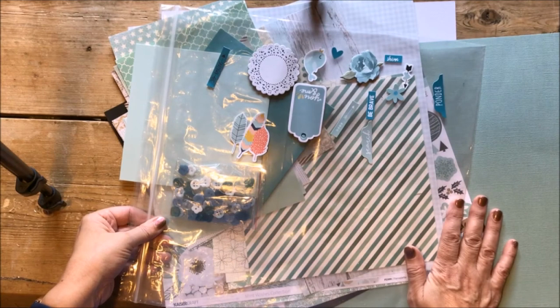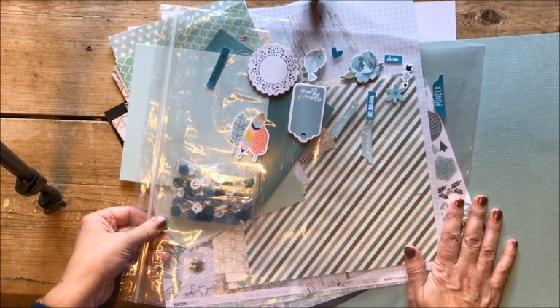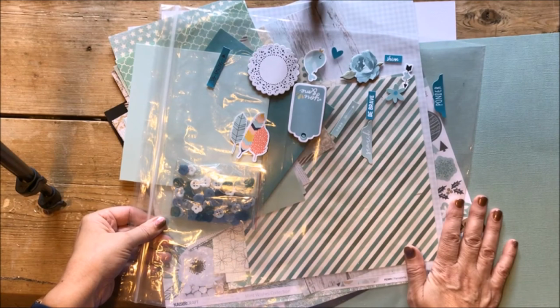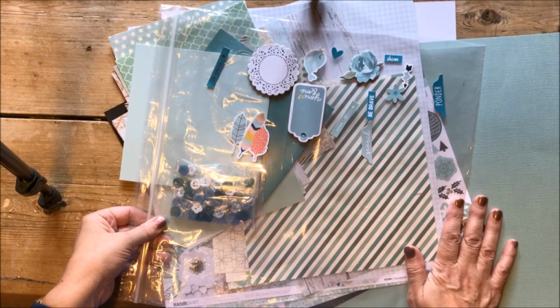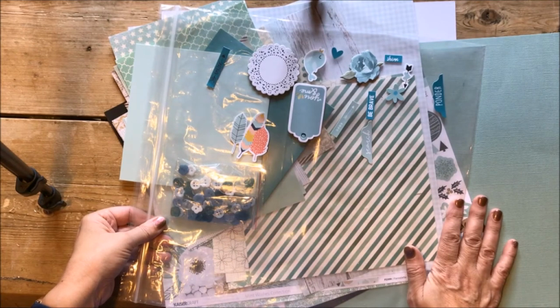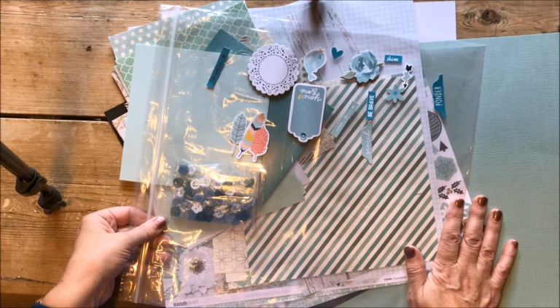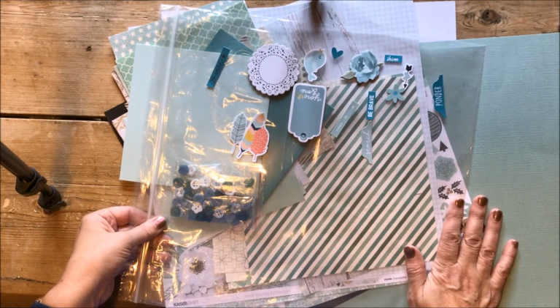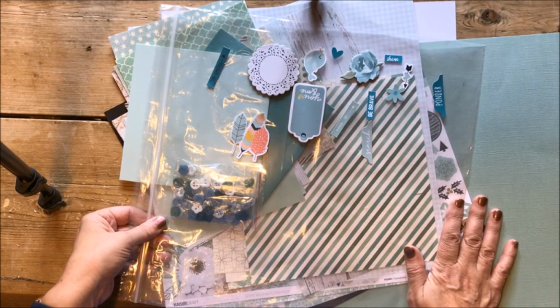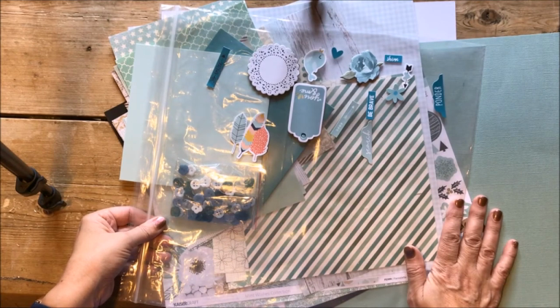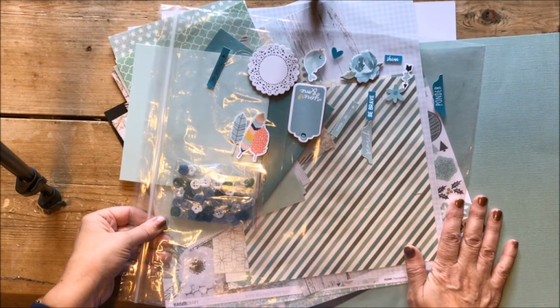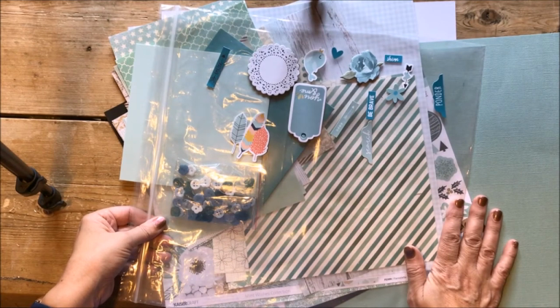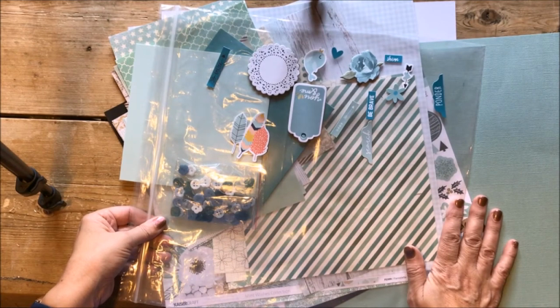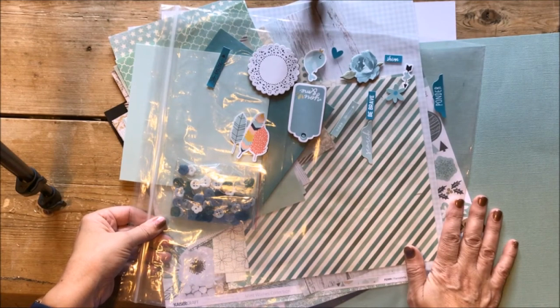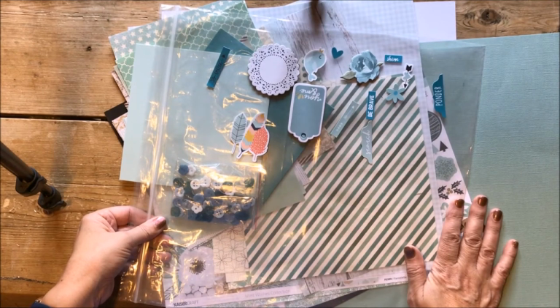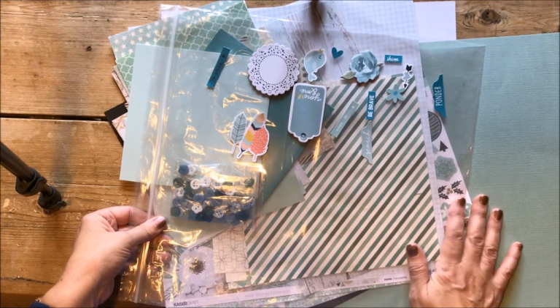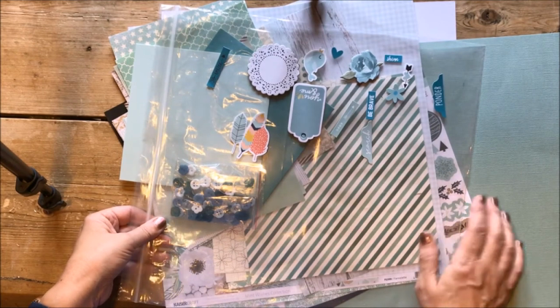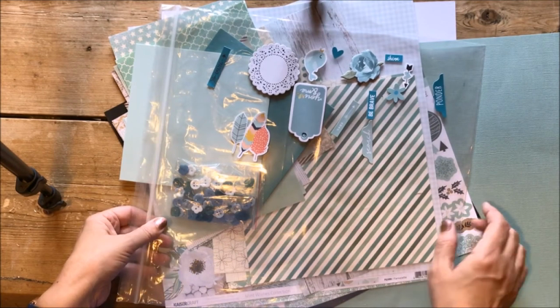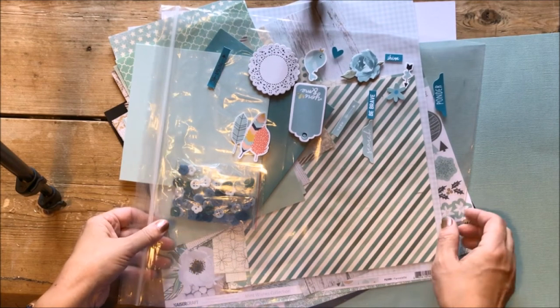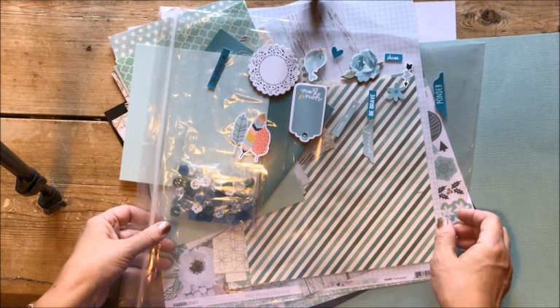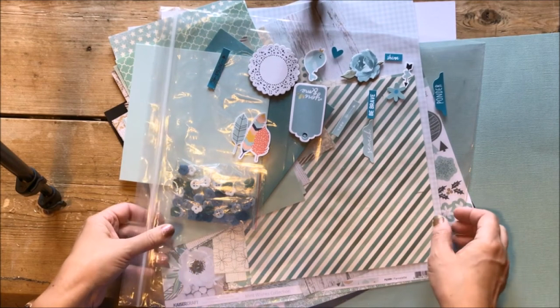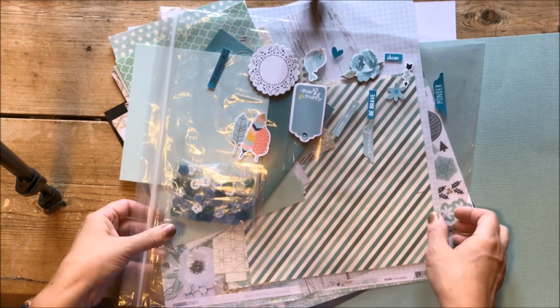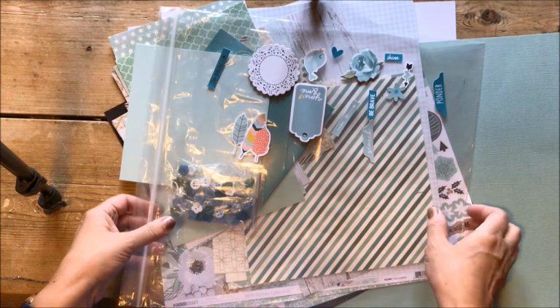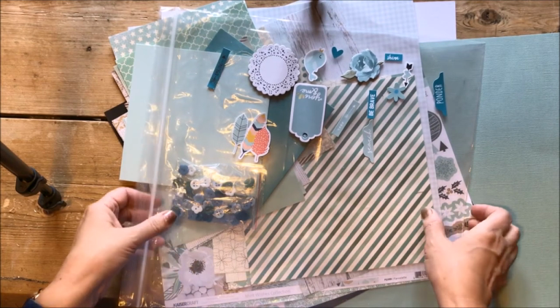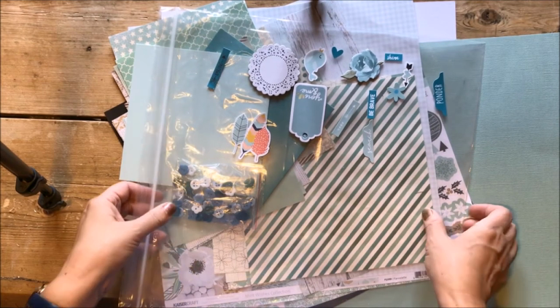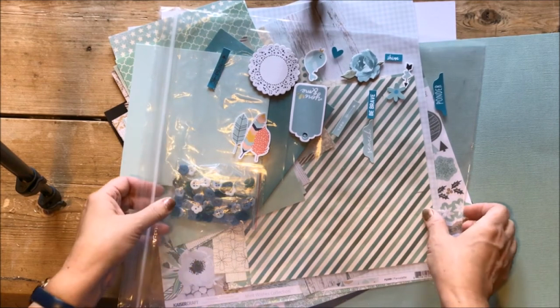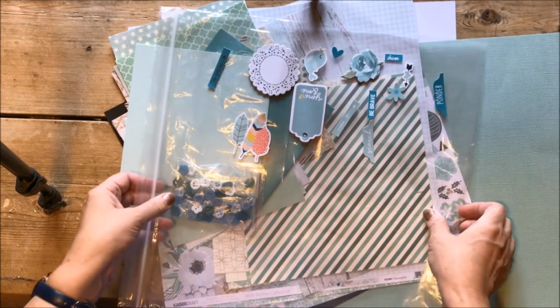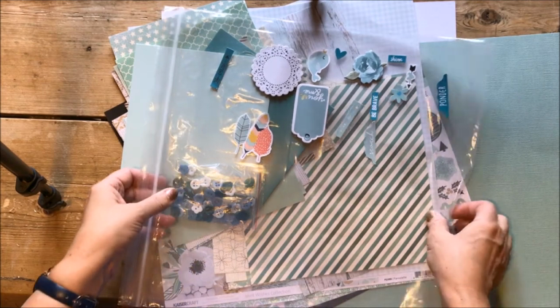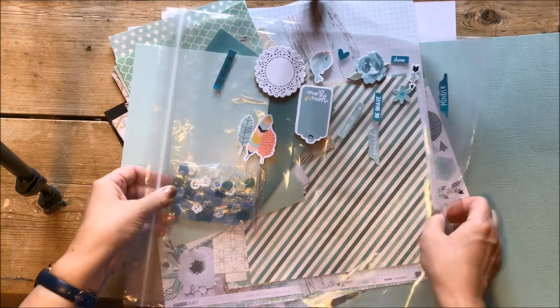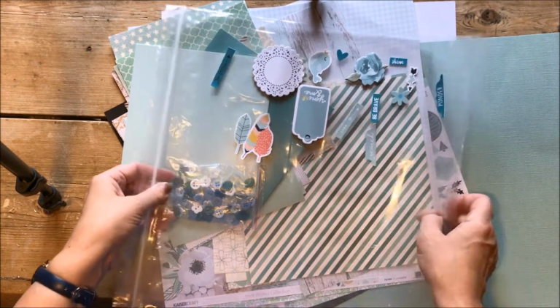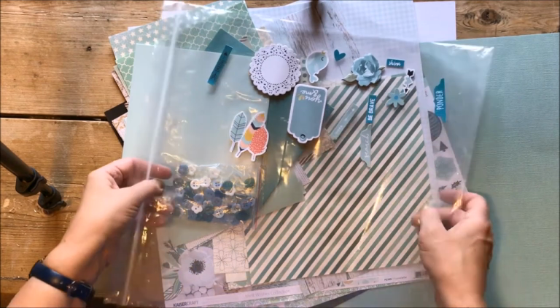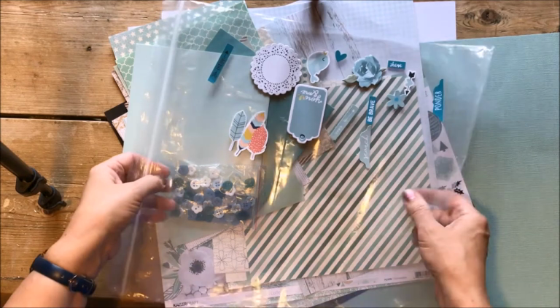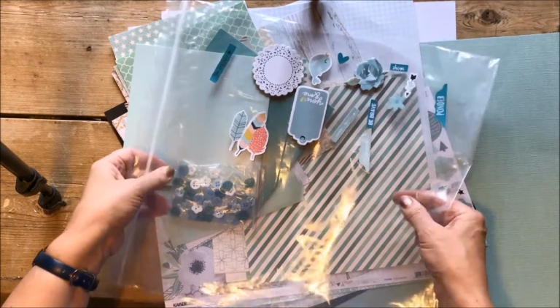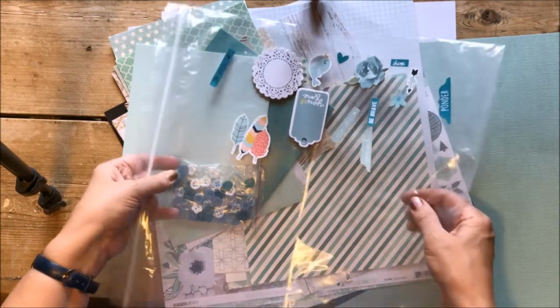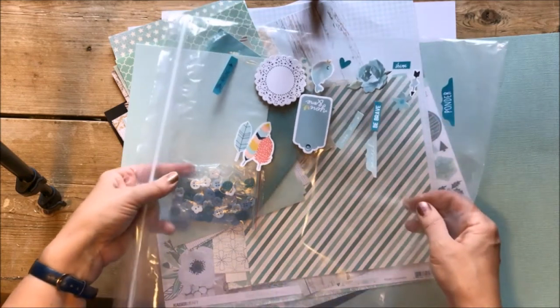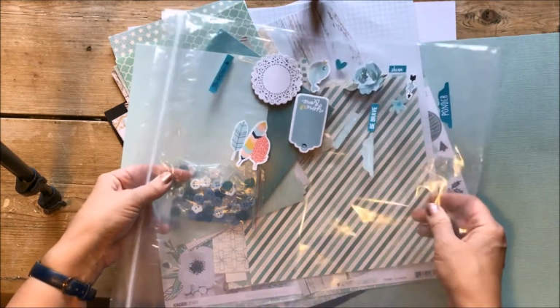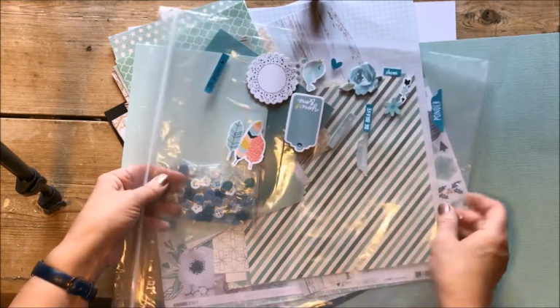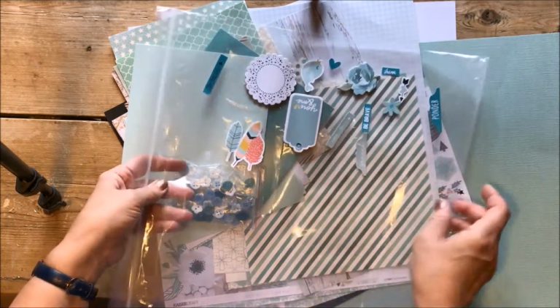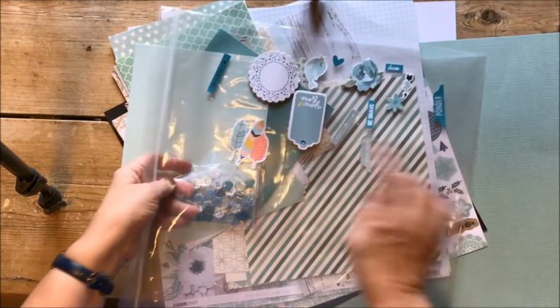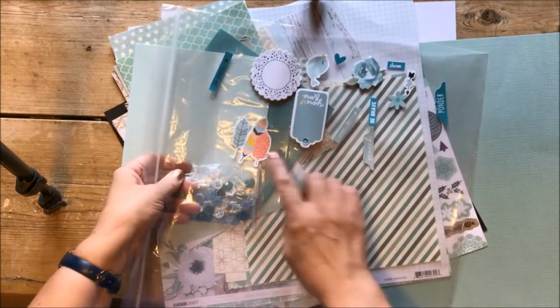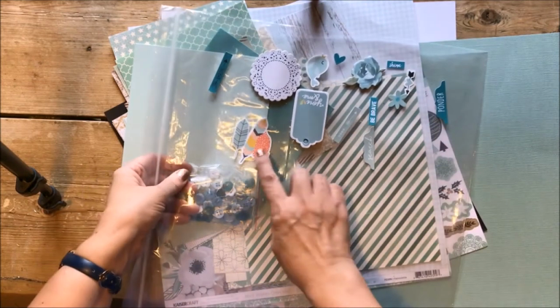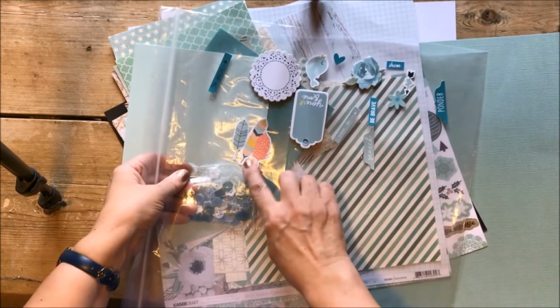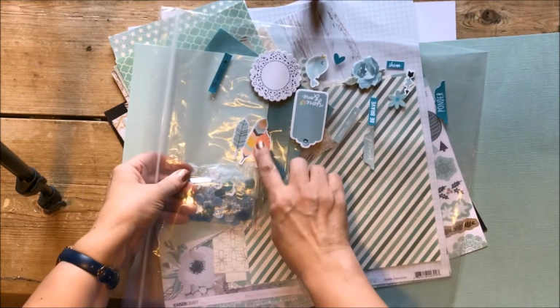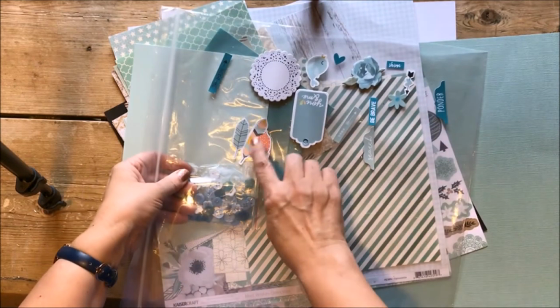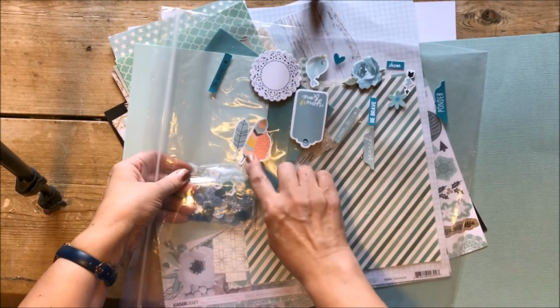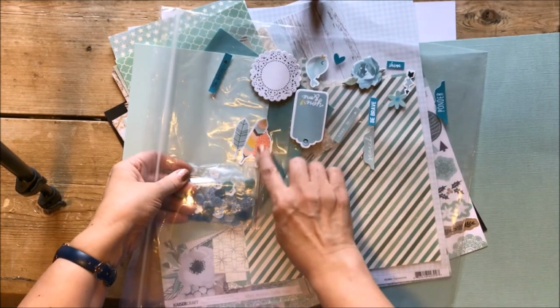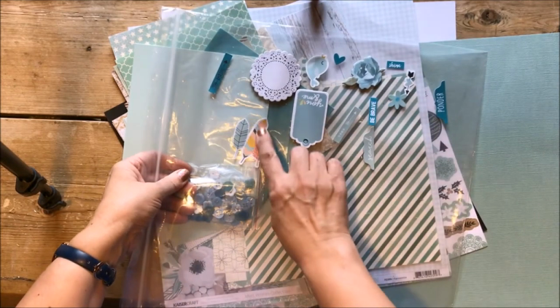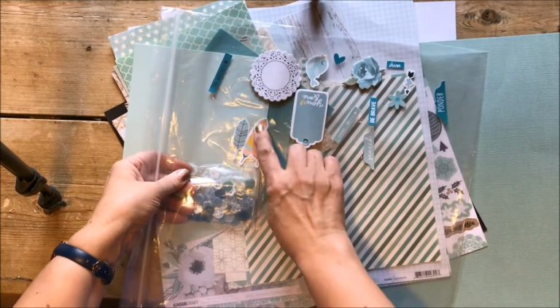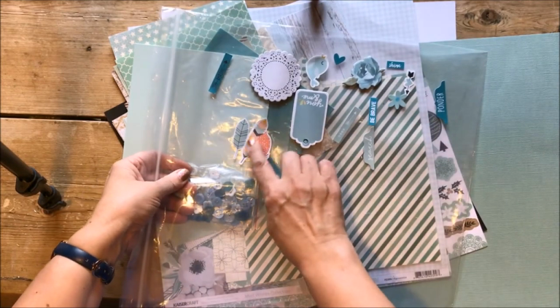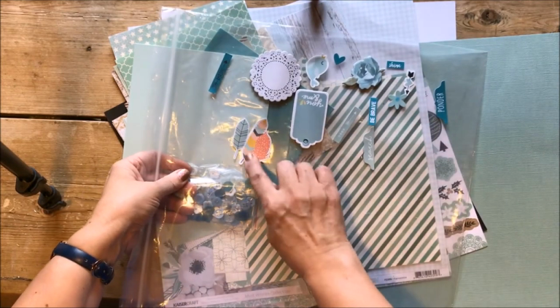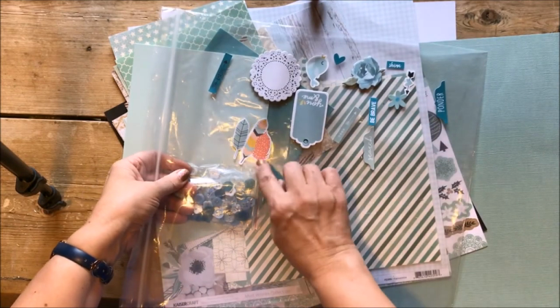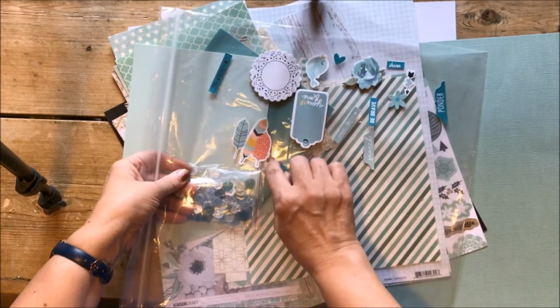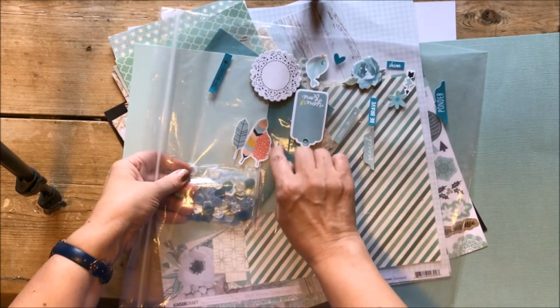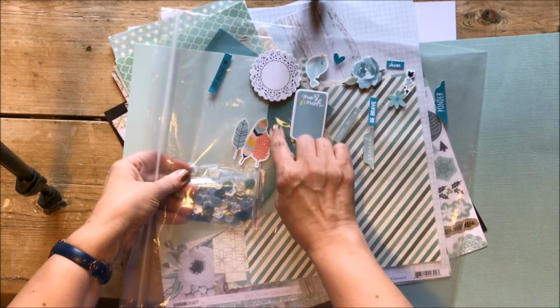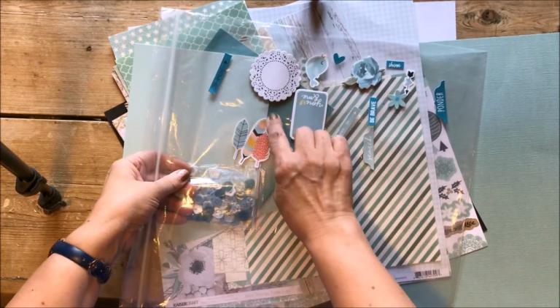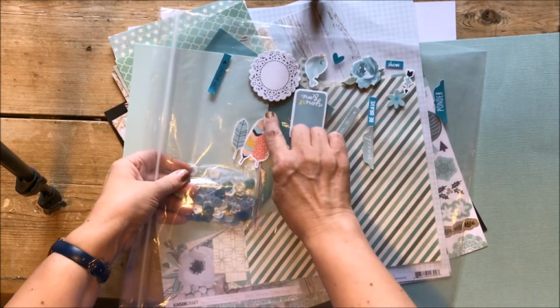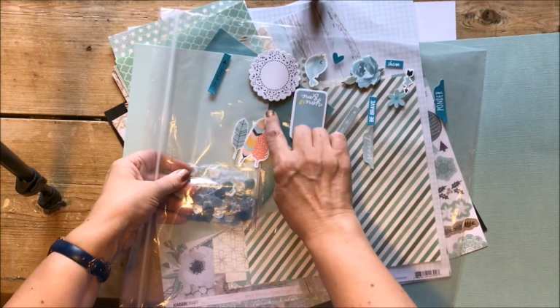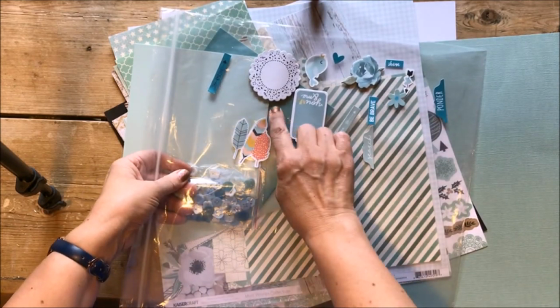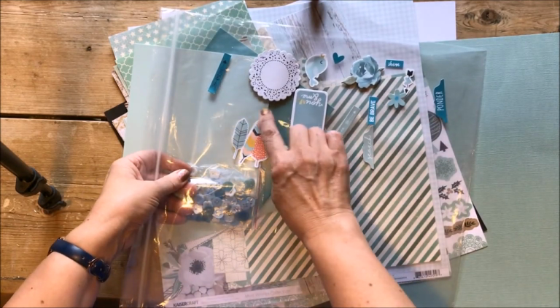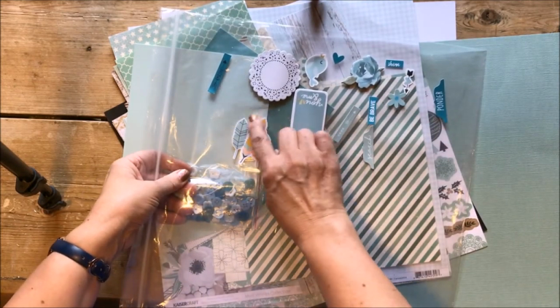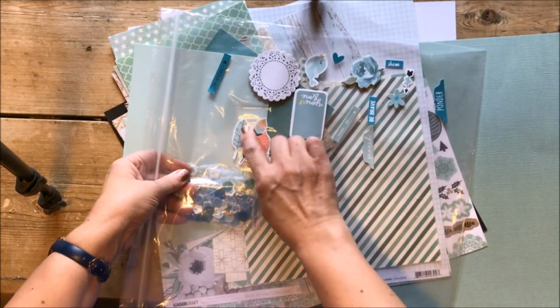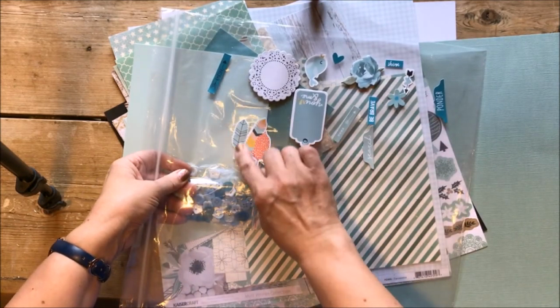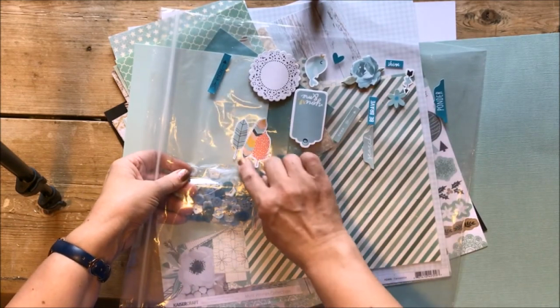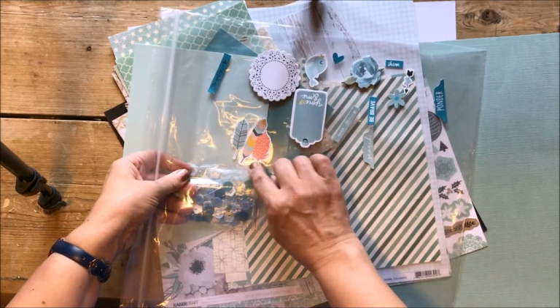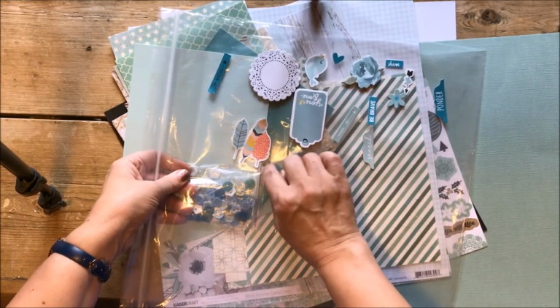Hello, it's Karen here from UK Scrap Addicts with my take on this month's theme which is monochrome.